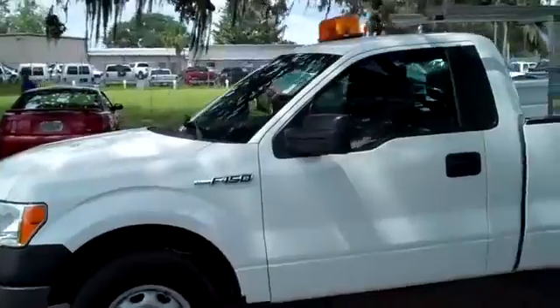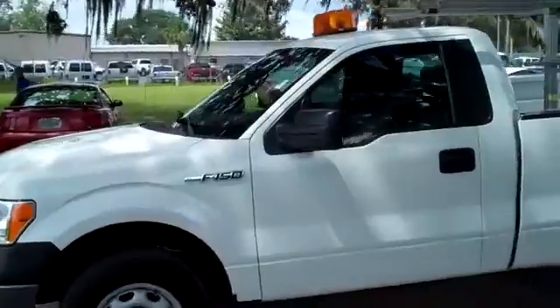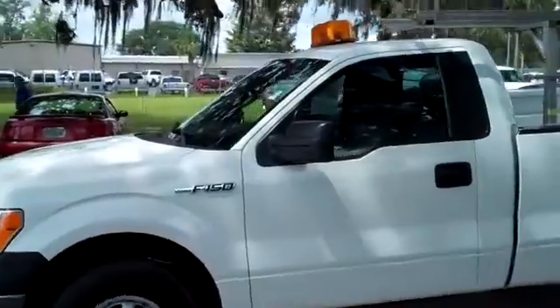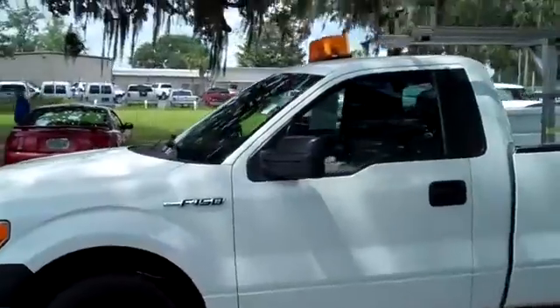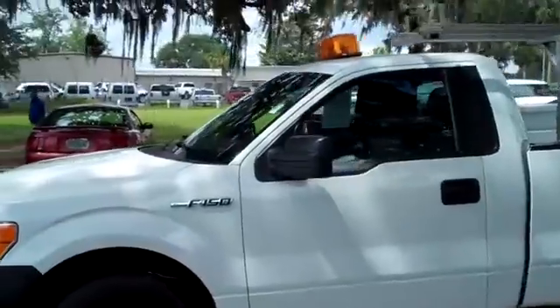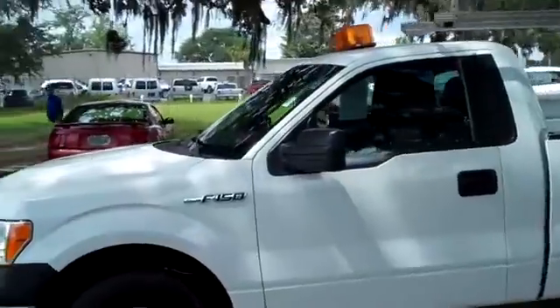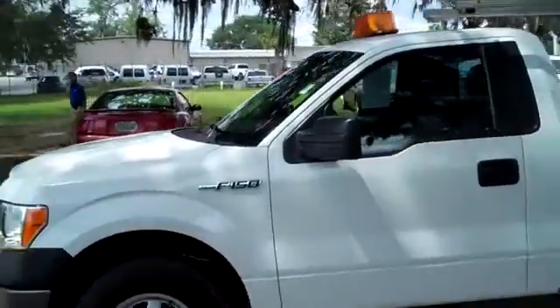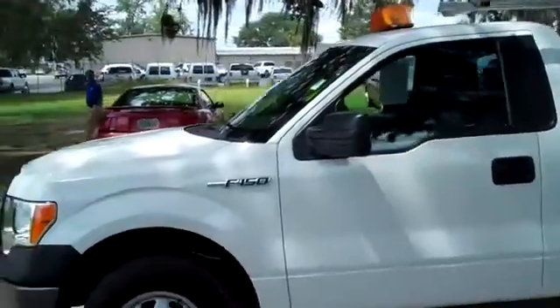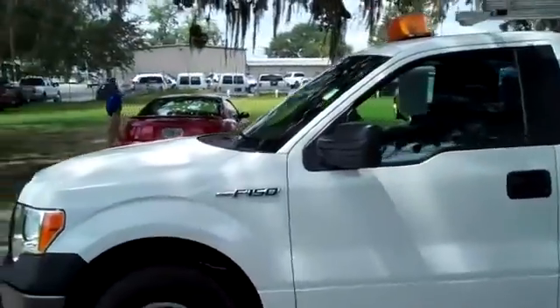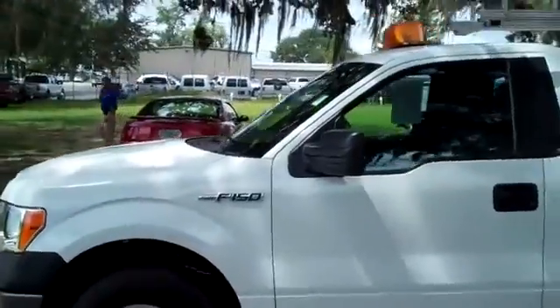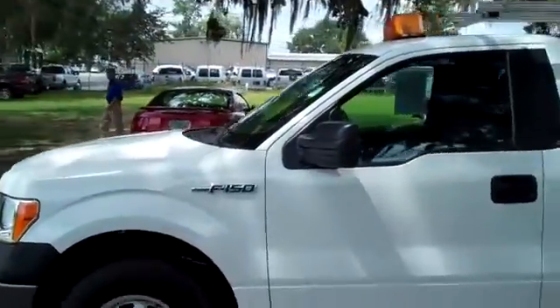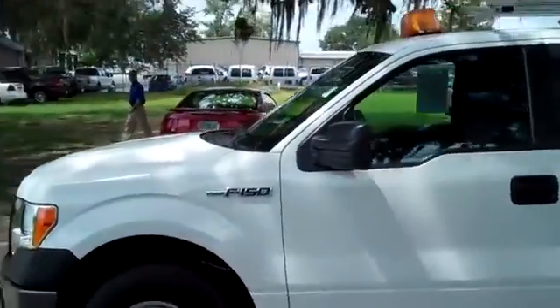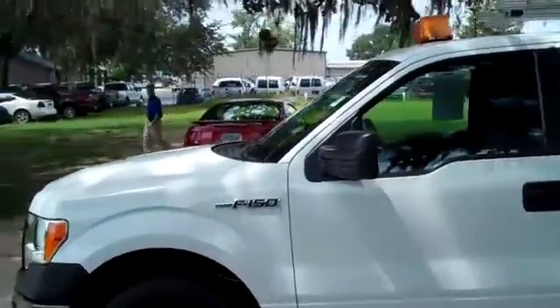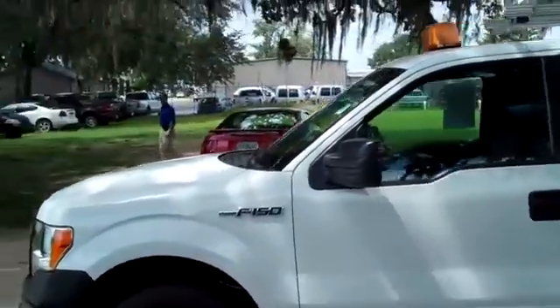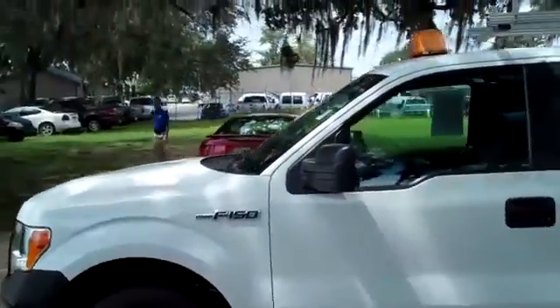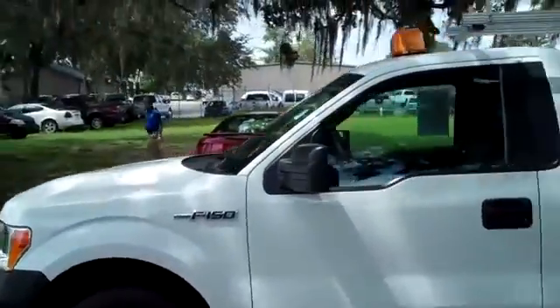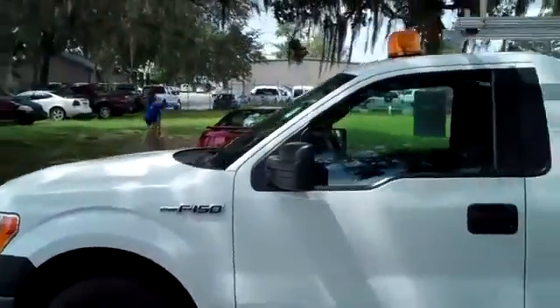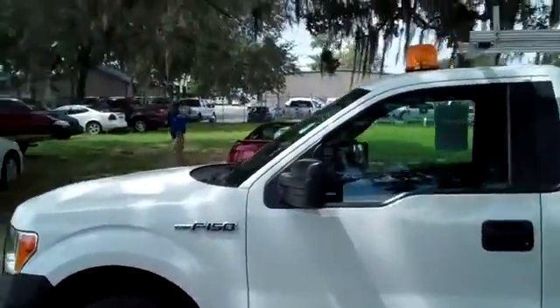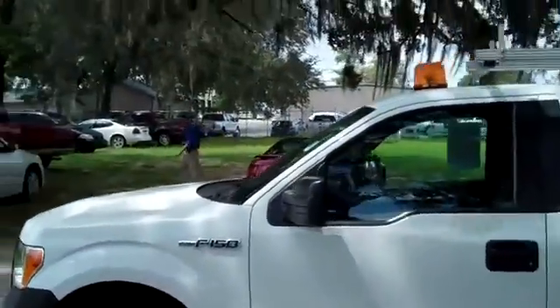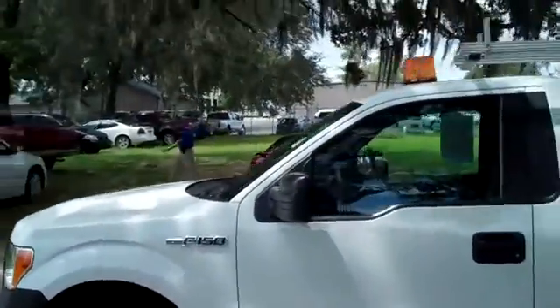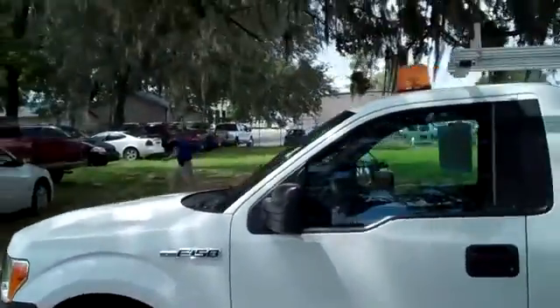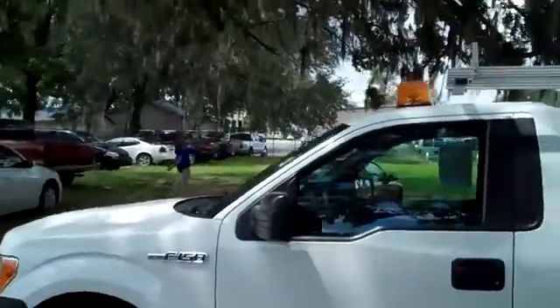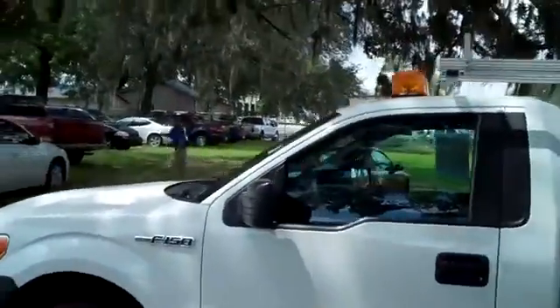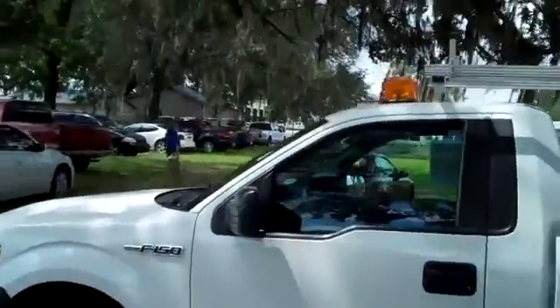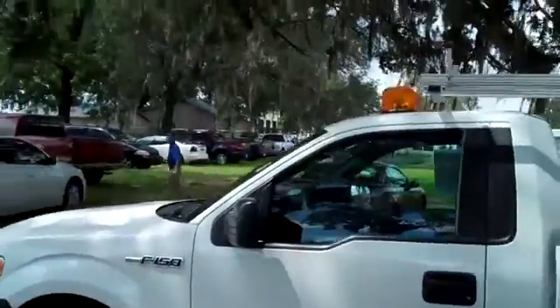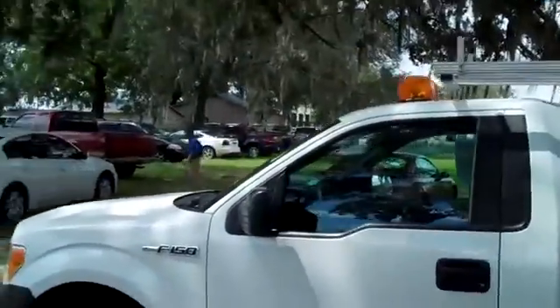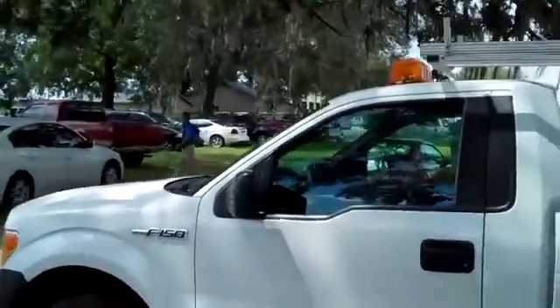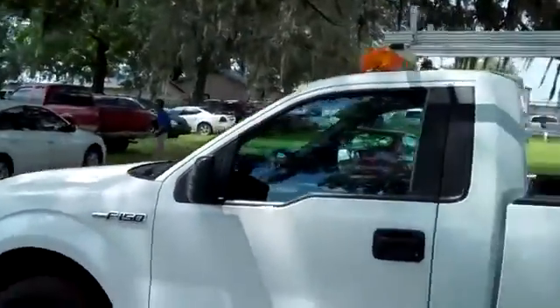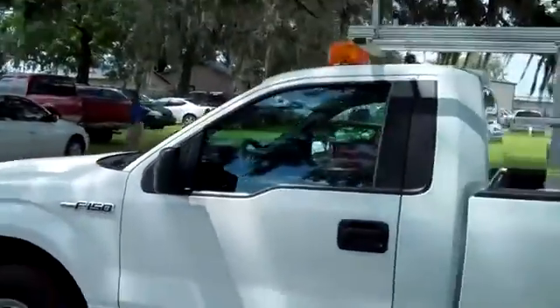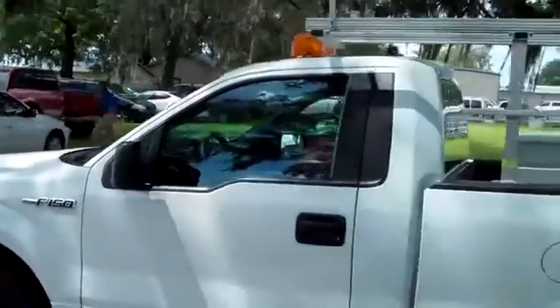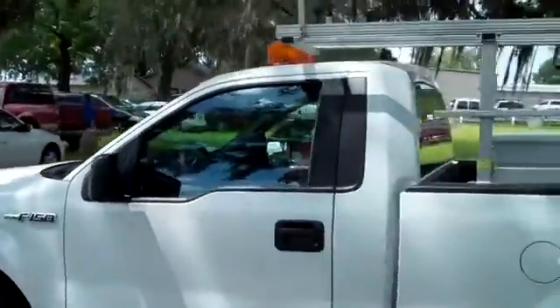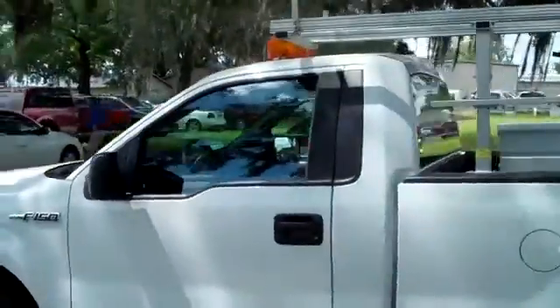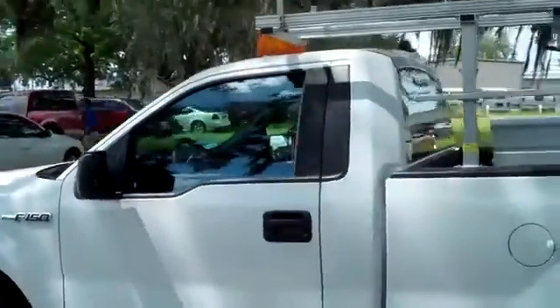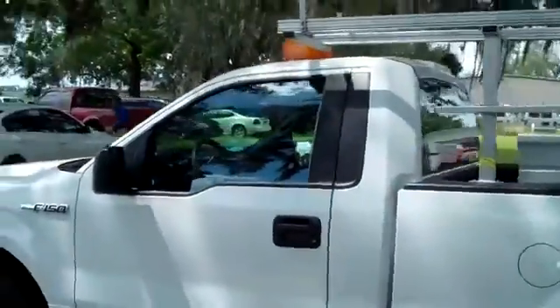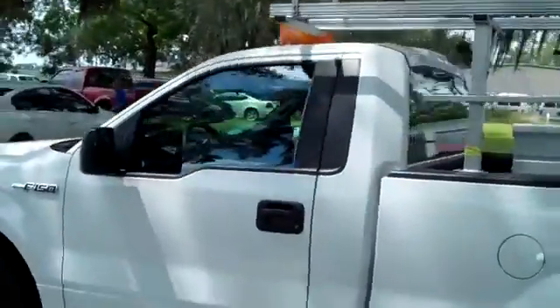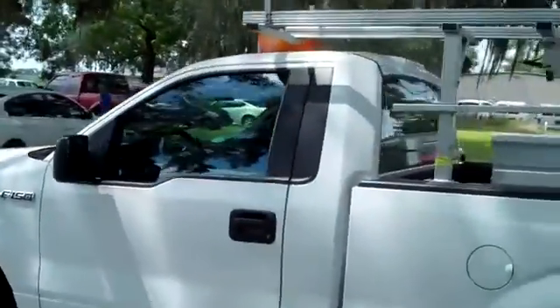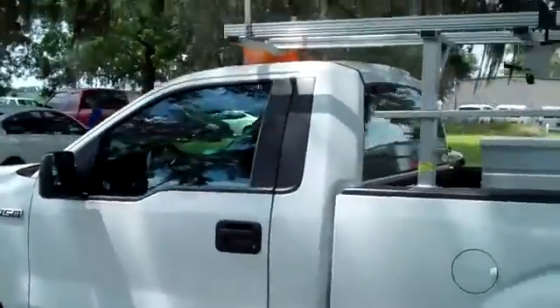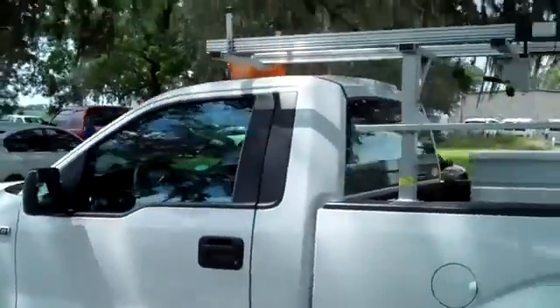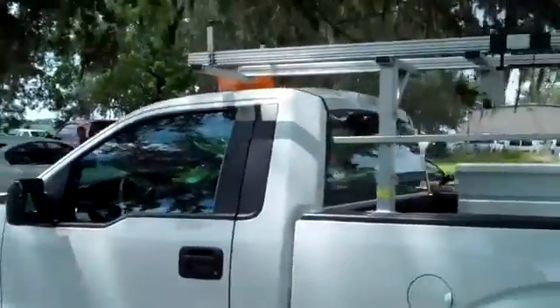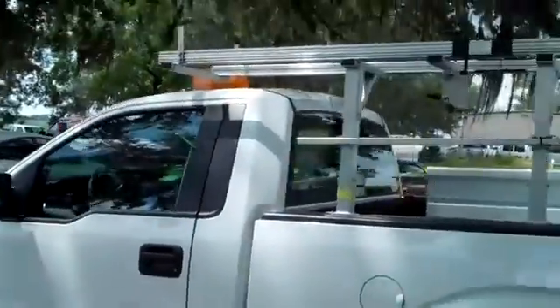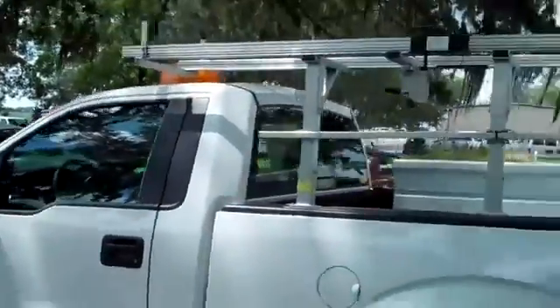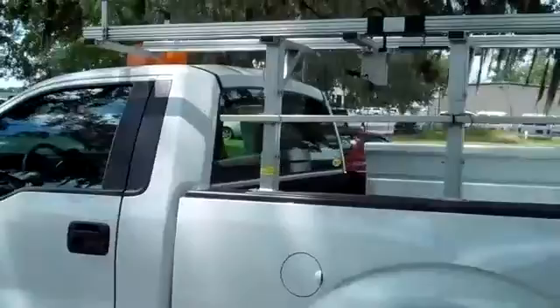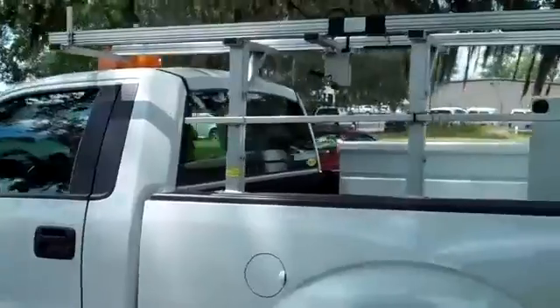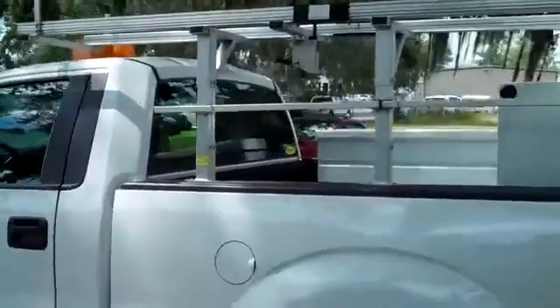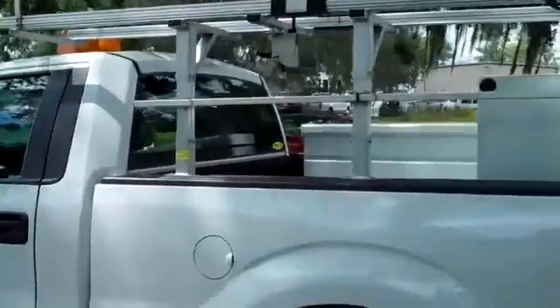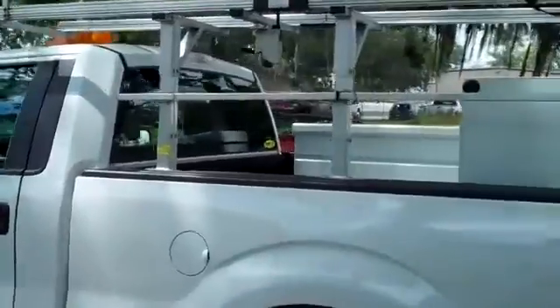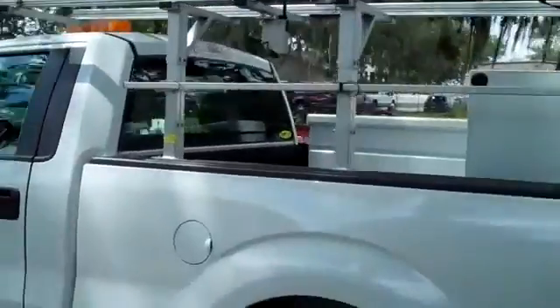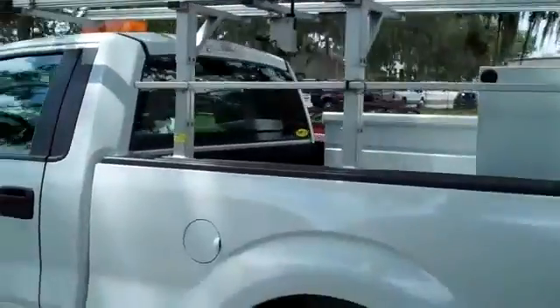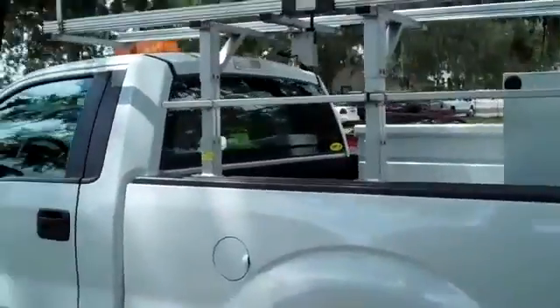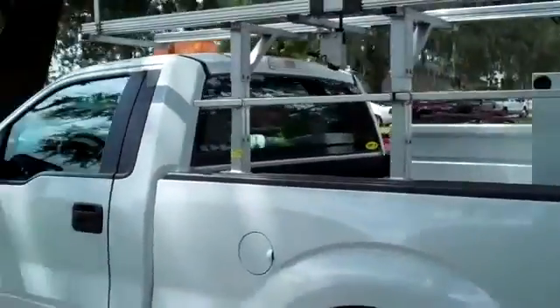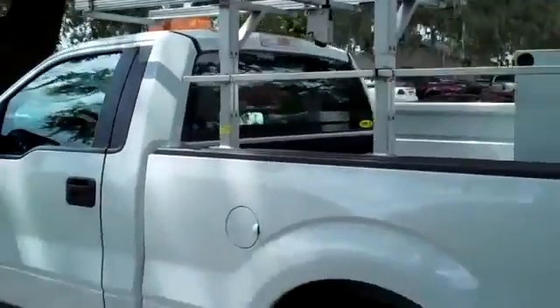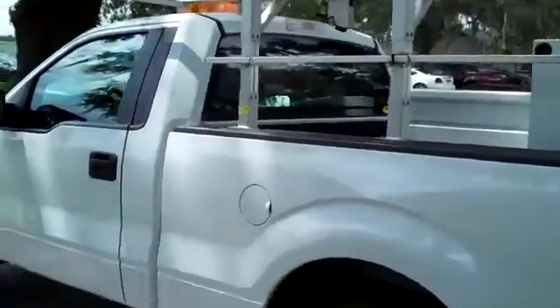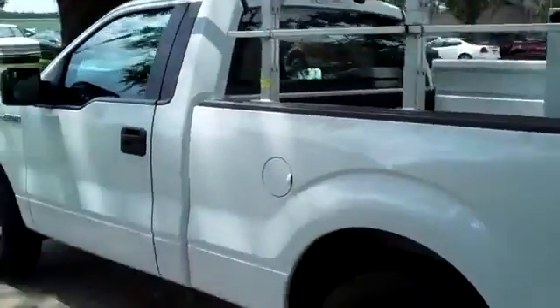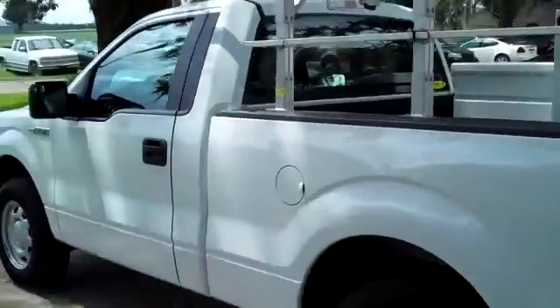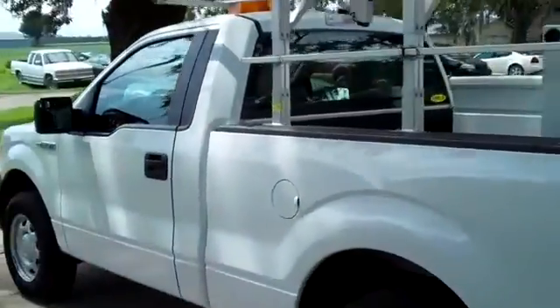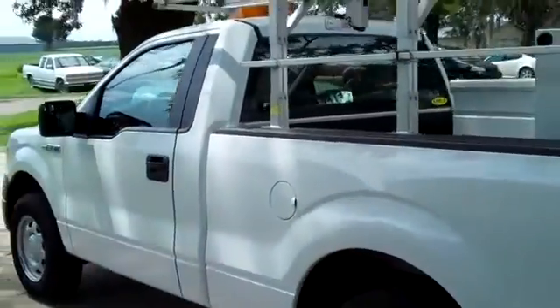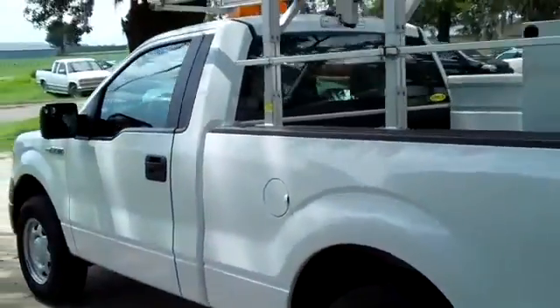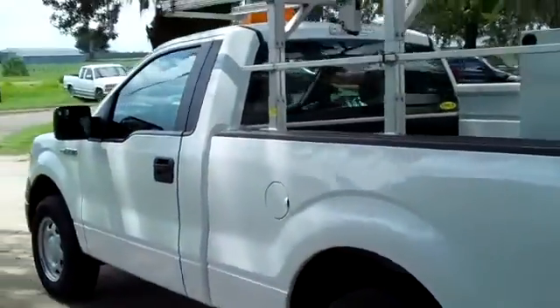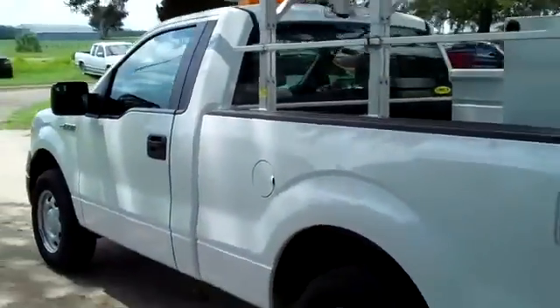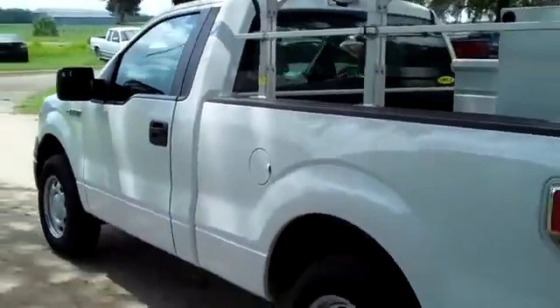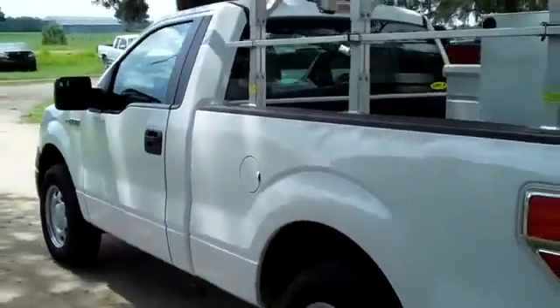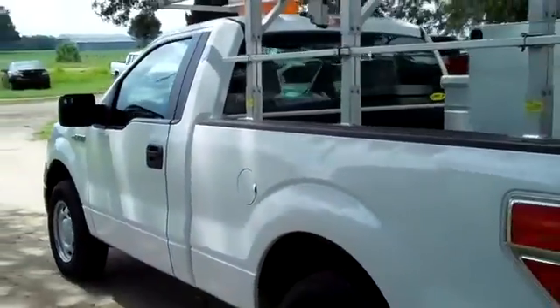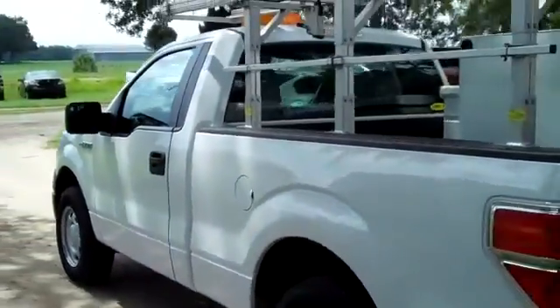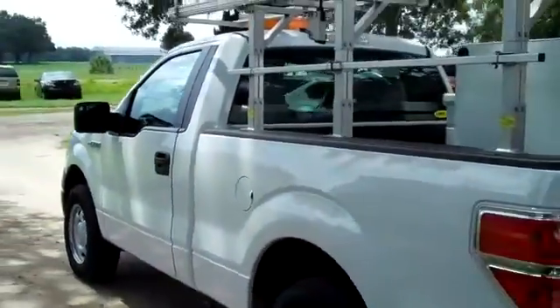We're just taking a quick look at the outside. You have a blinky light on top, ladder rack, truck boxes, all kinds of places to store things.